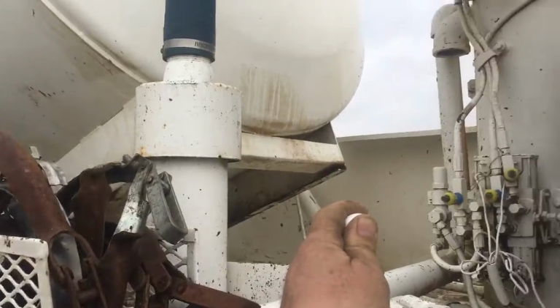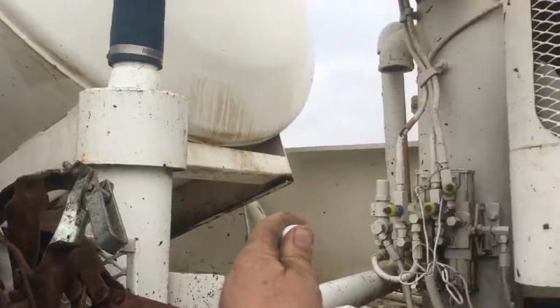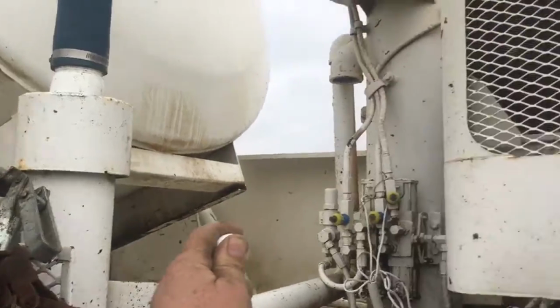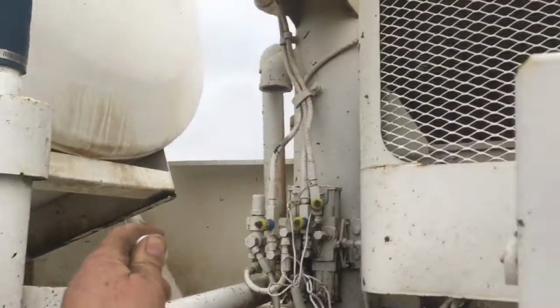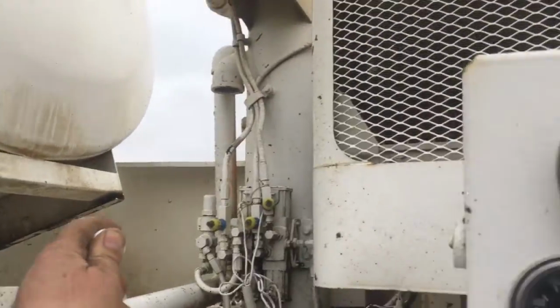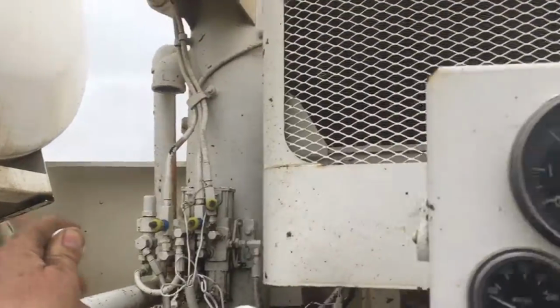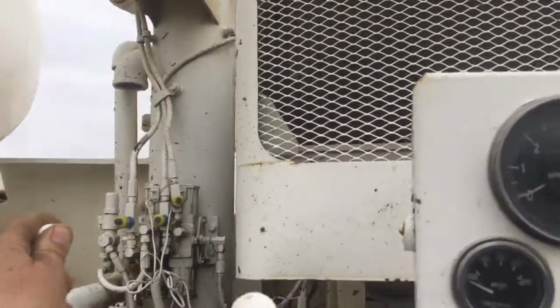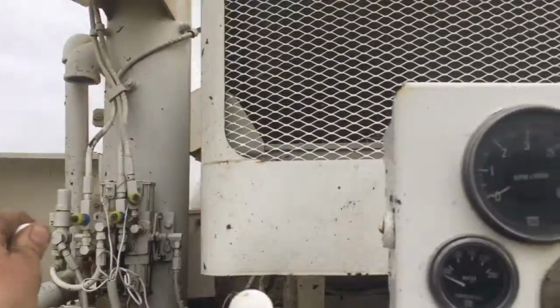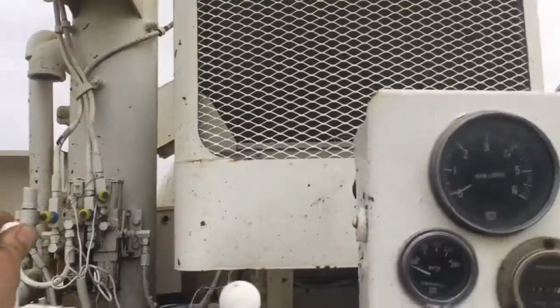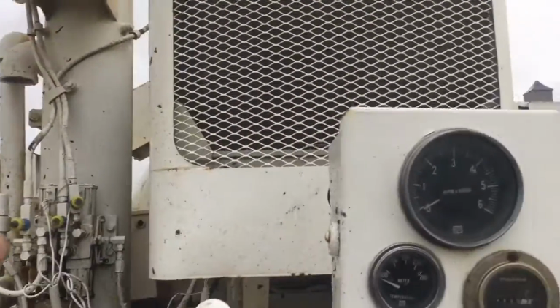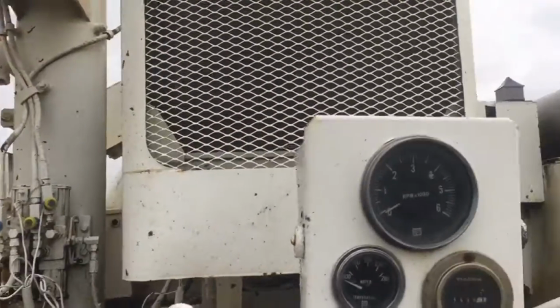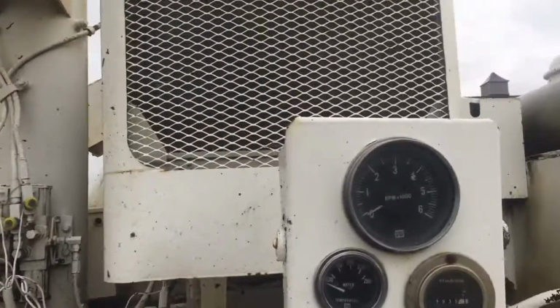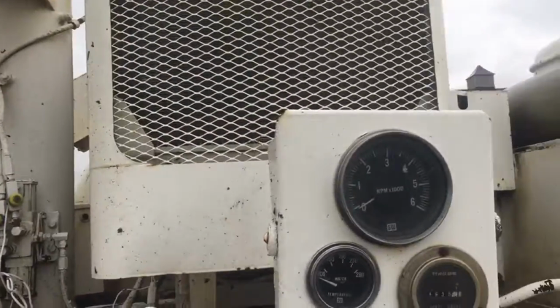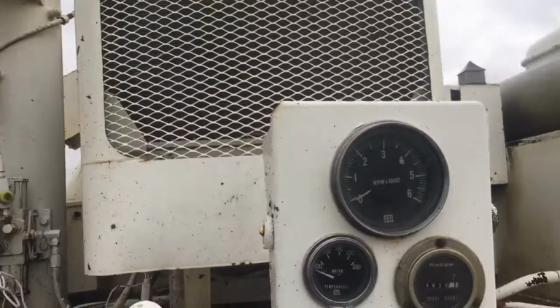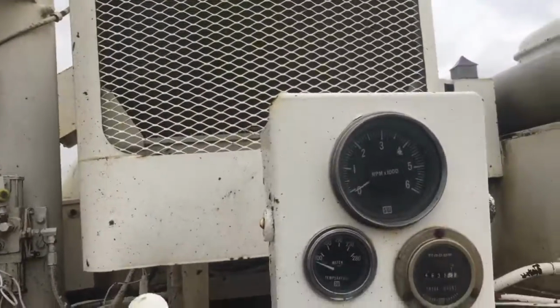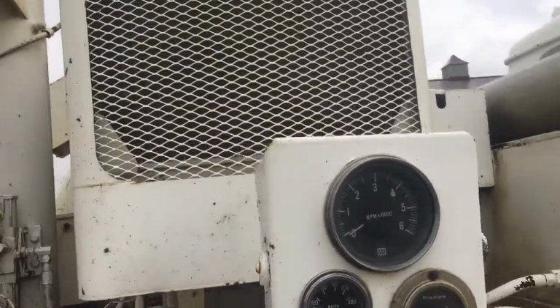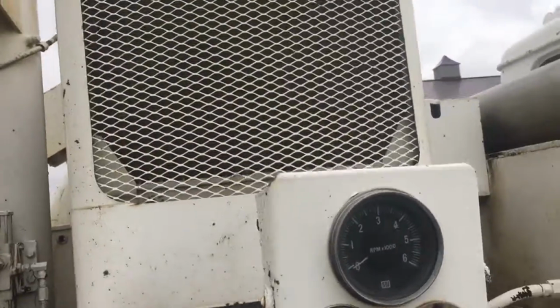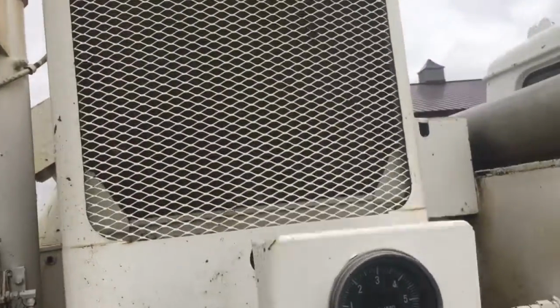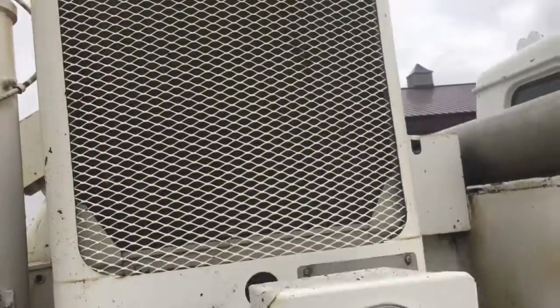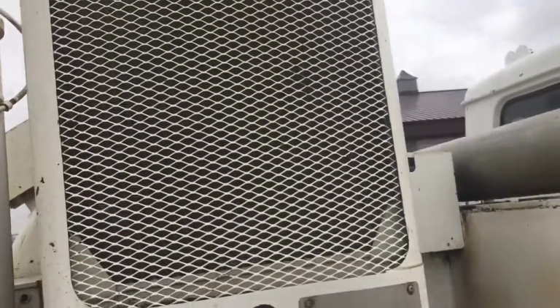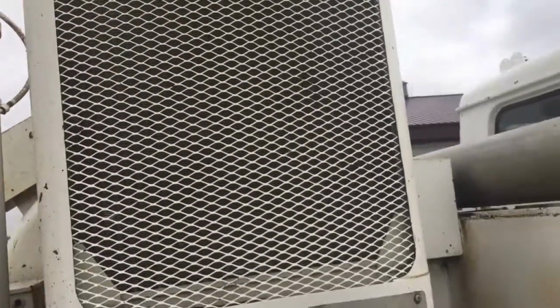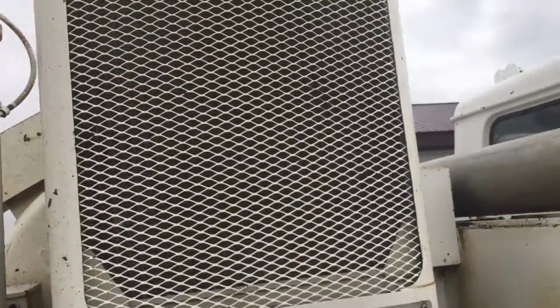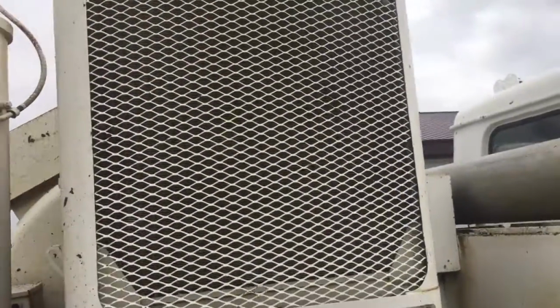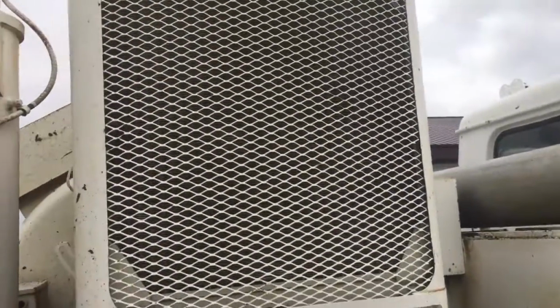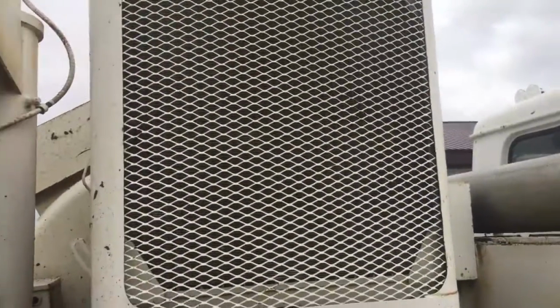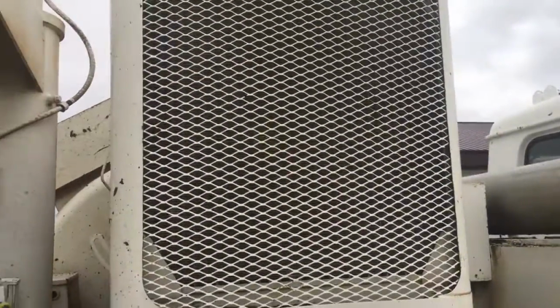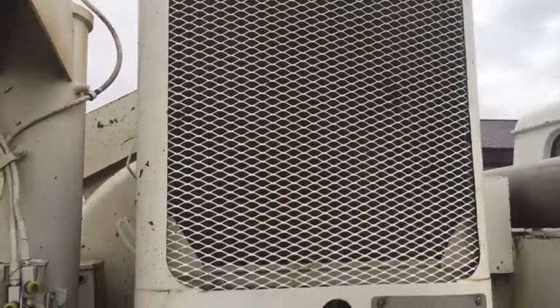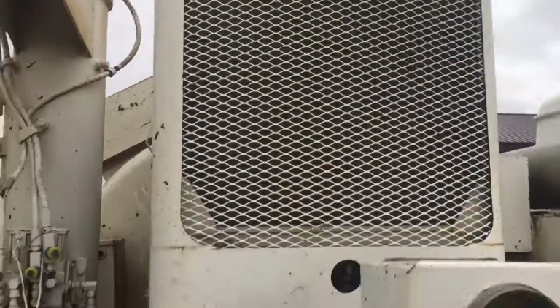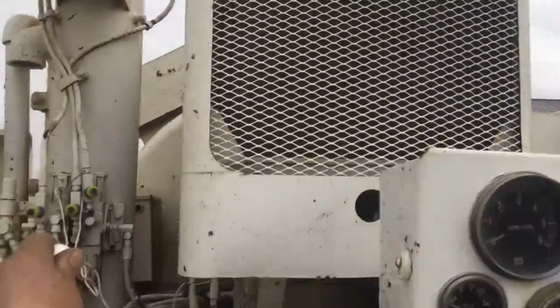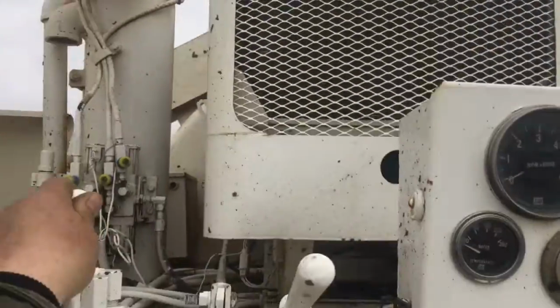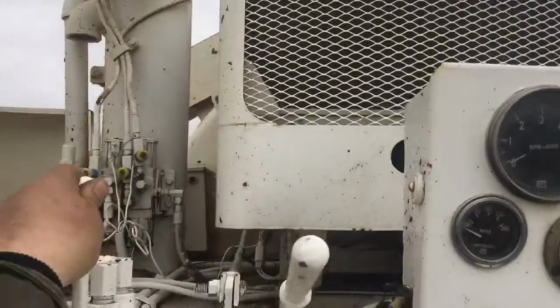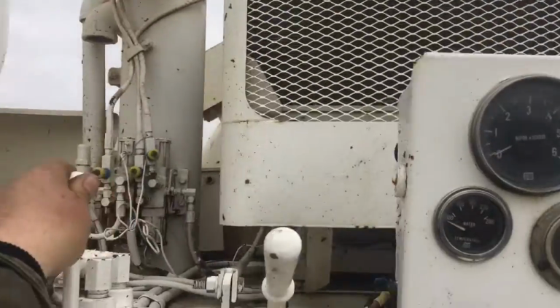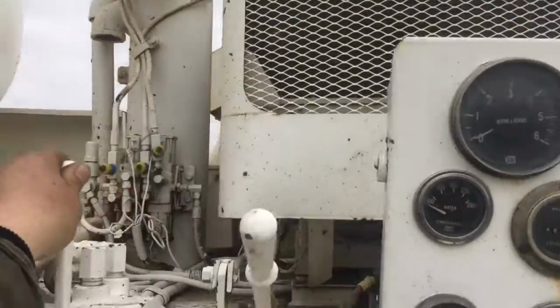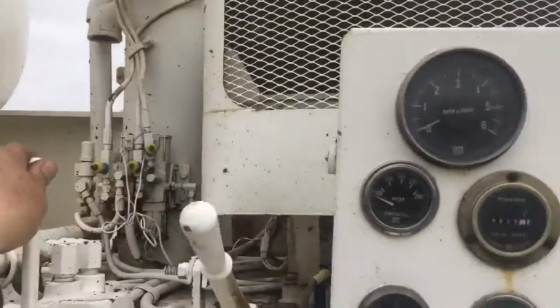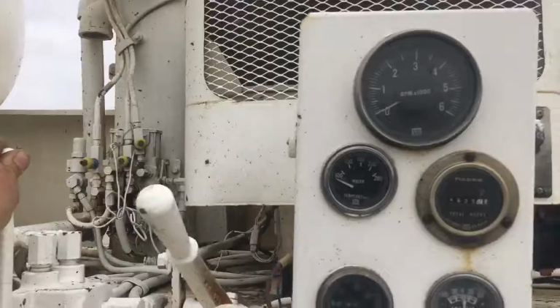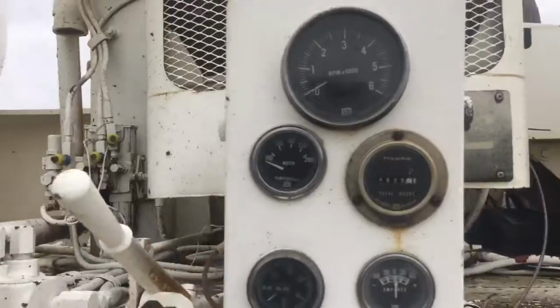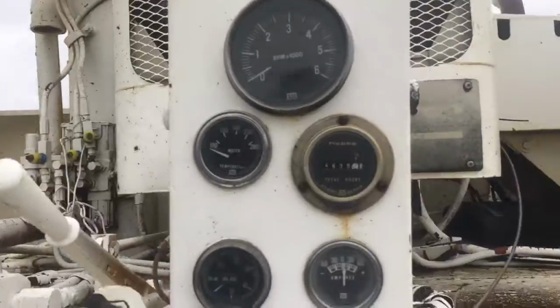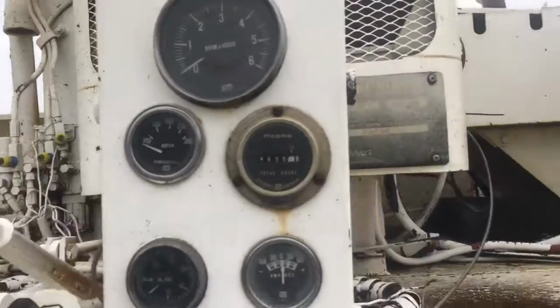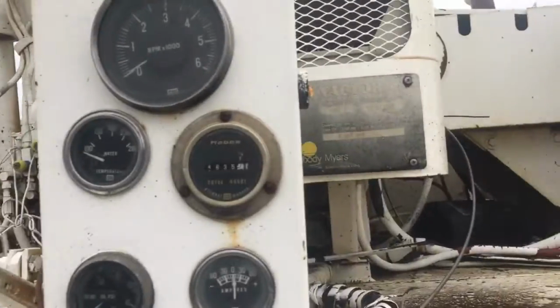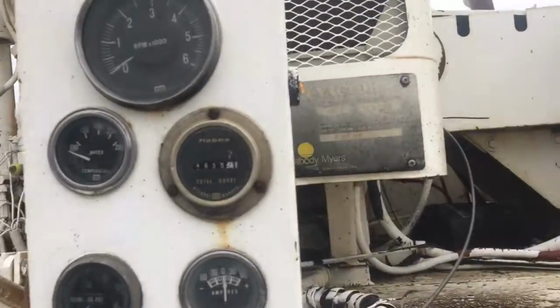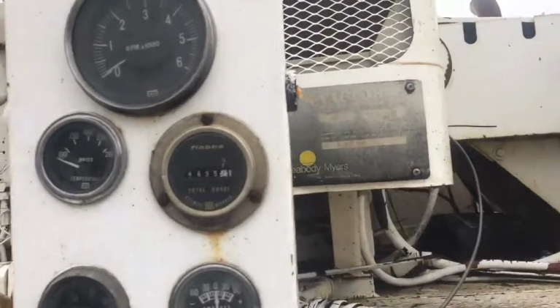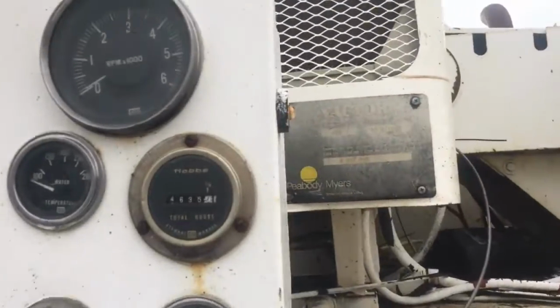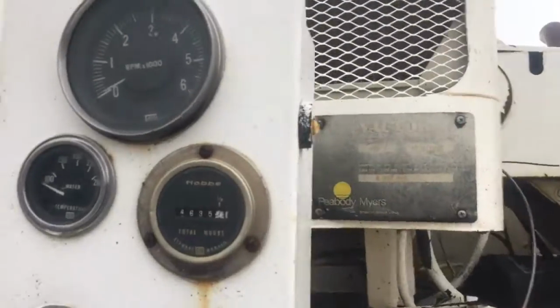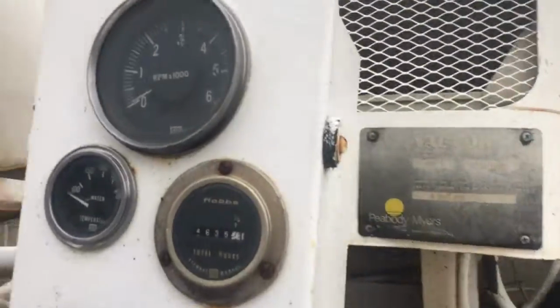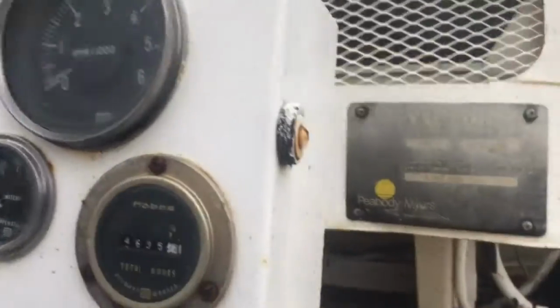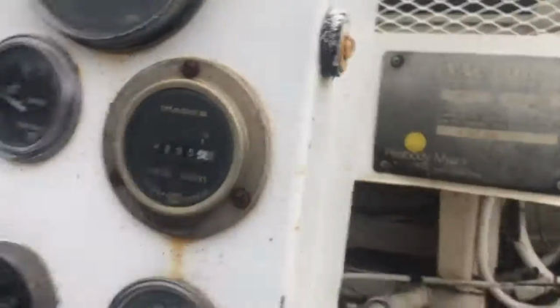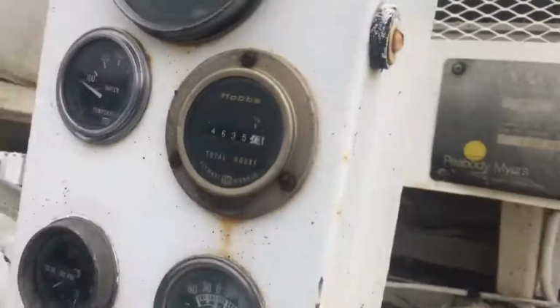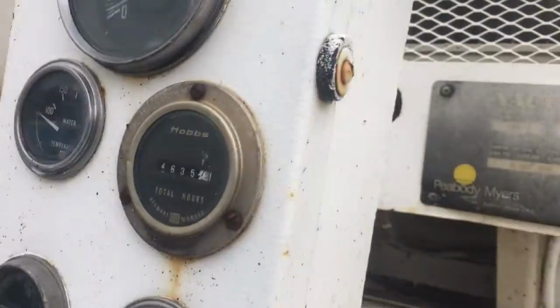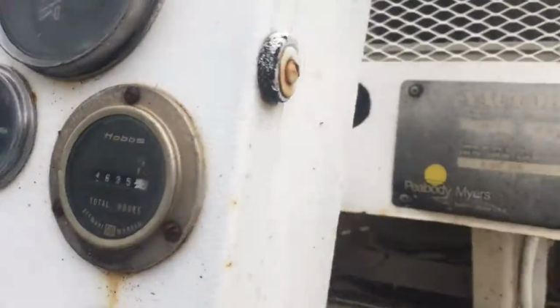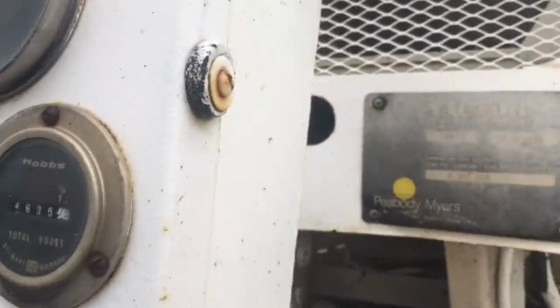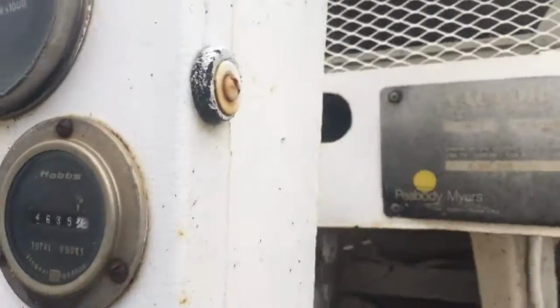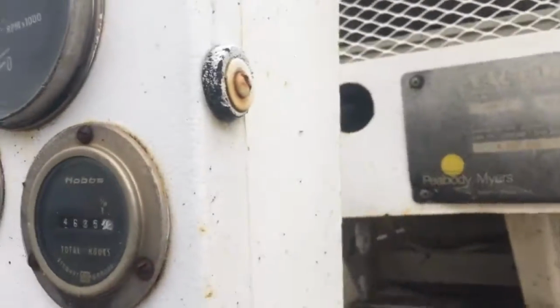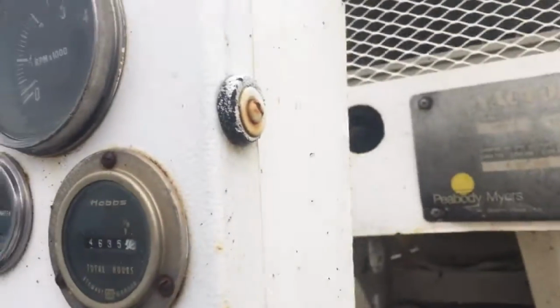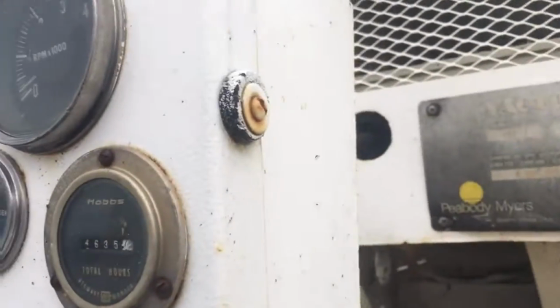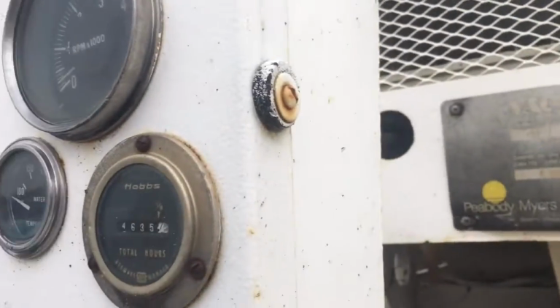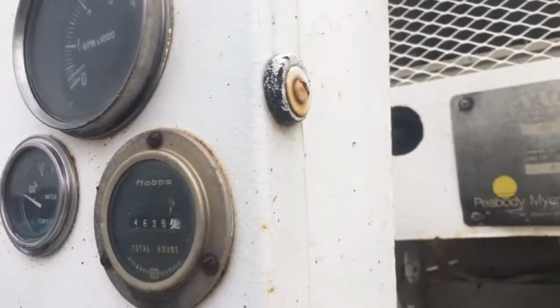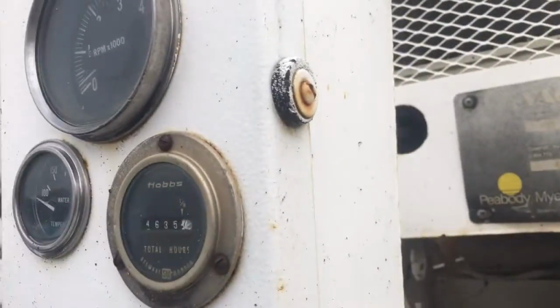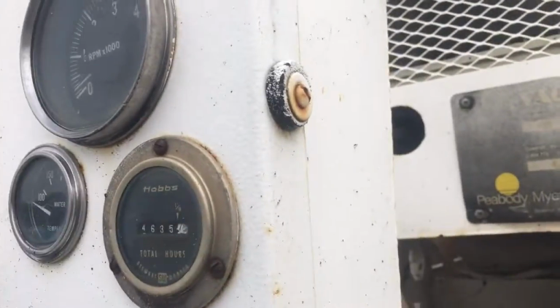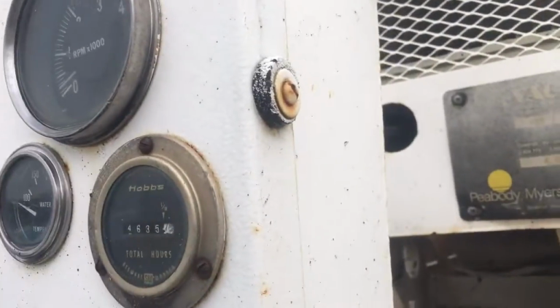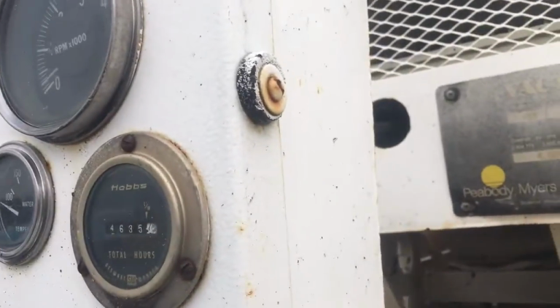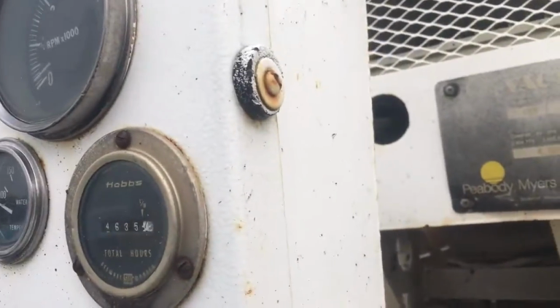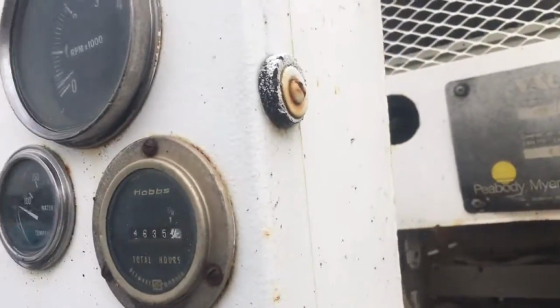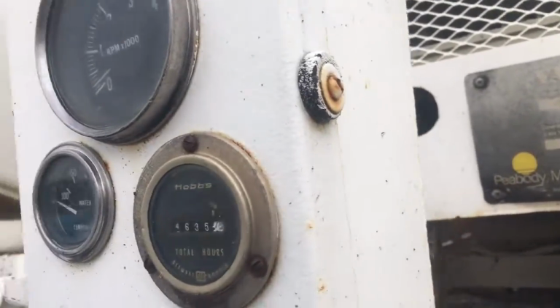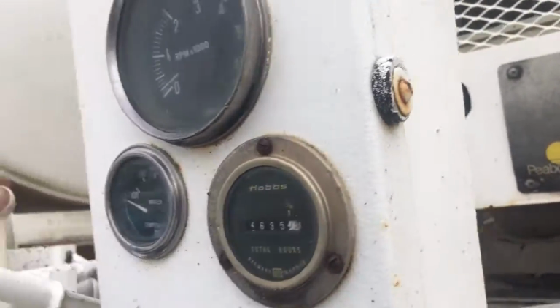The Ford engine here will turn over. We haven't tried to get it going — we were told that it is cold-blooded.